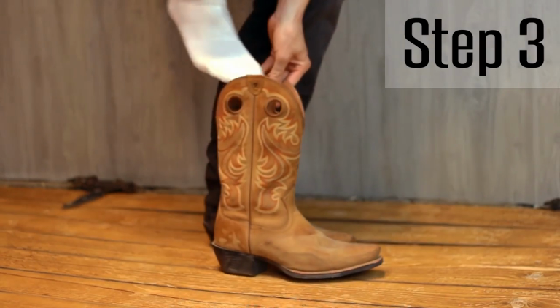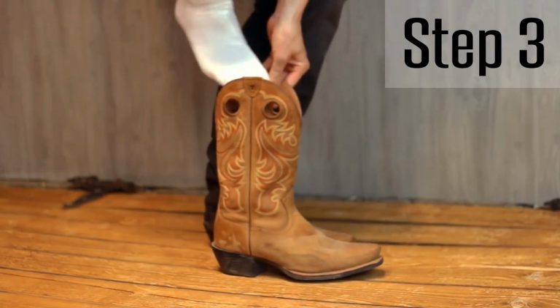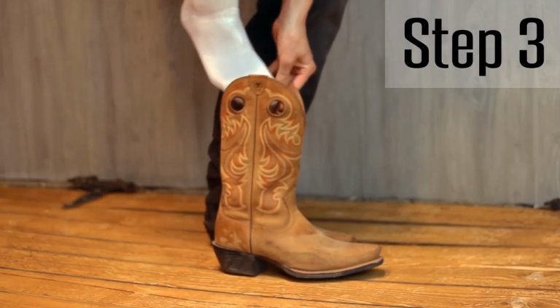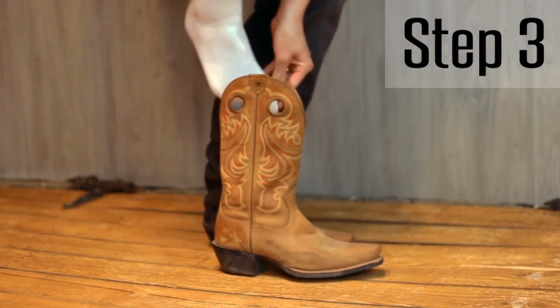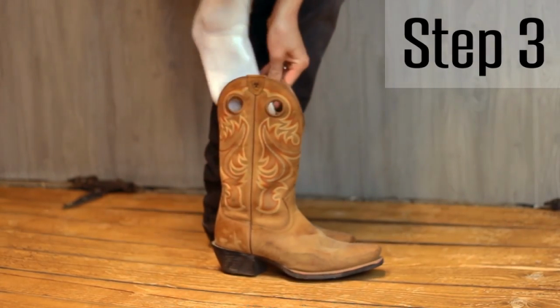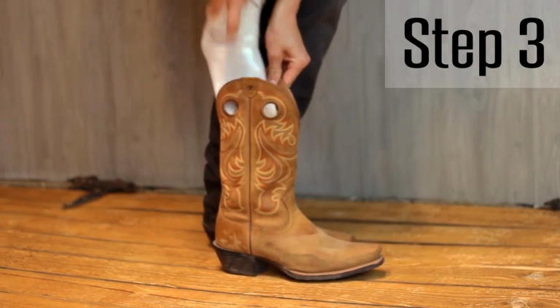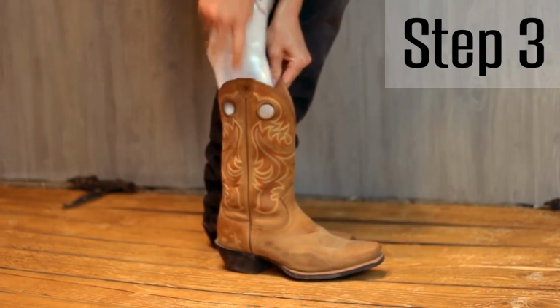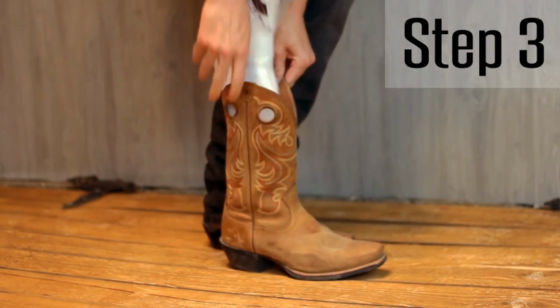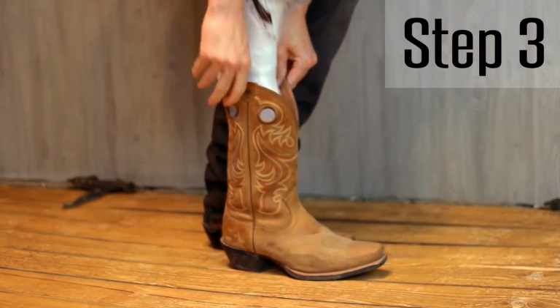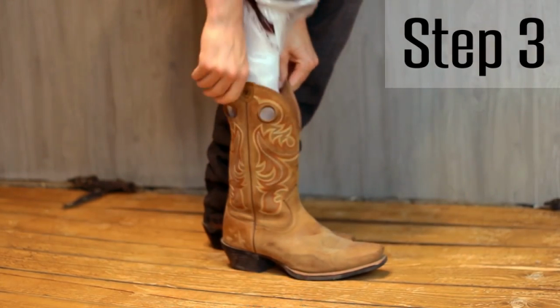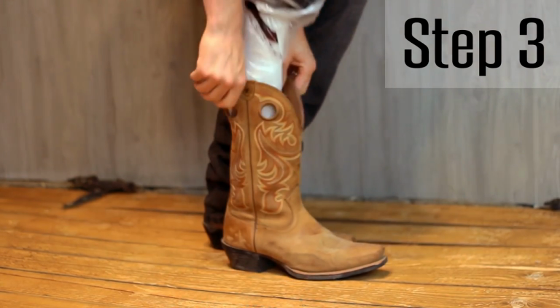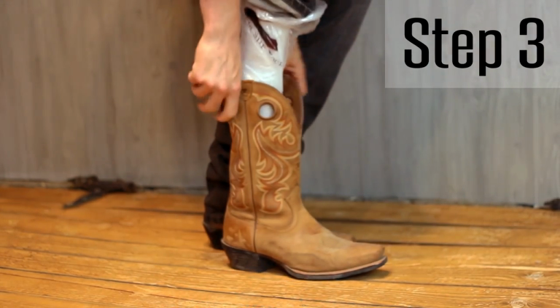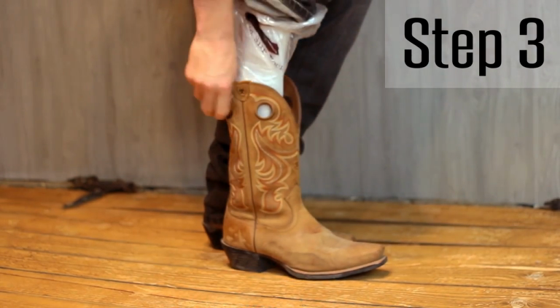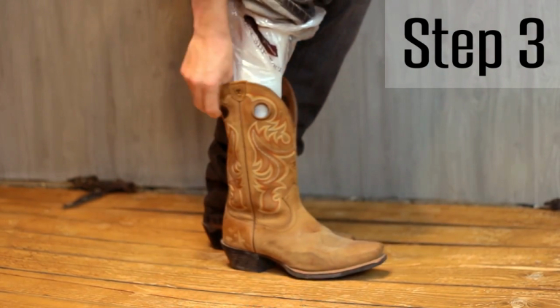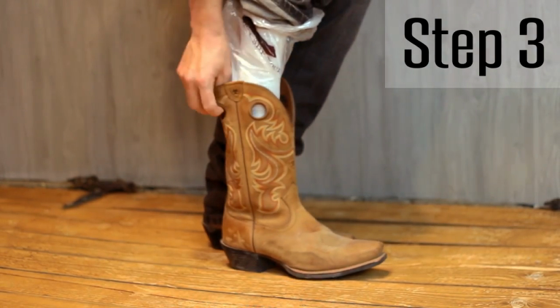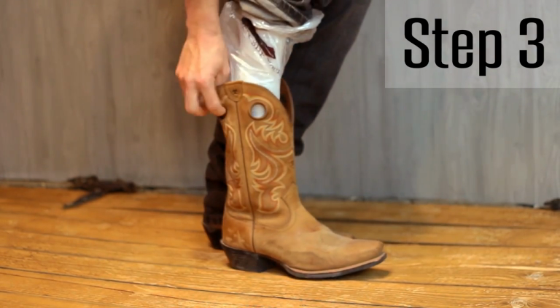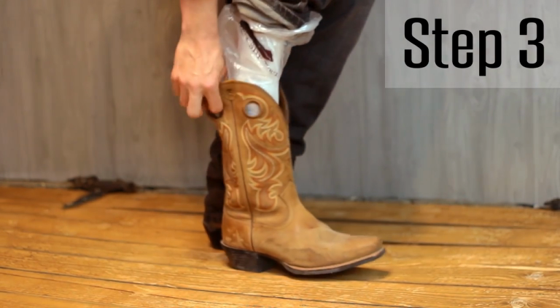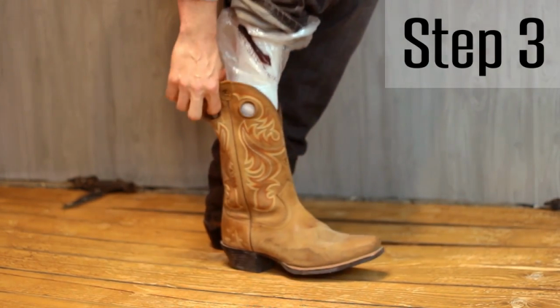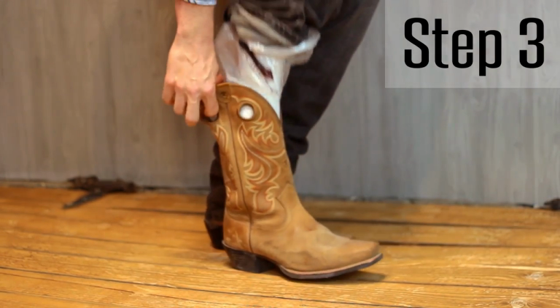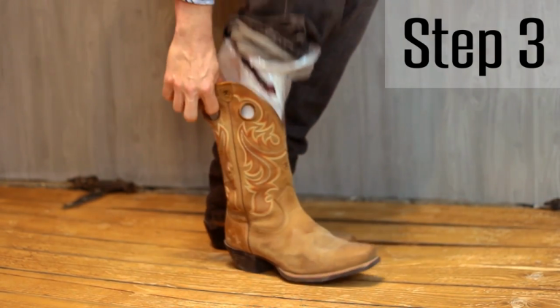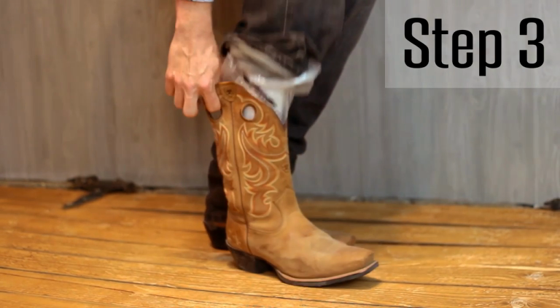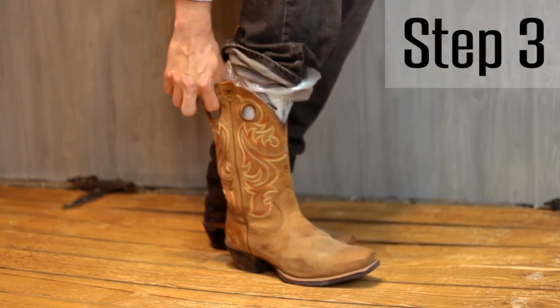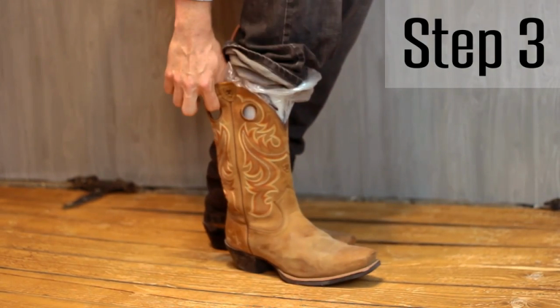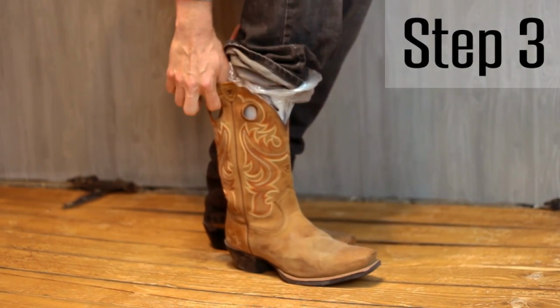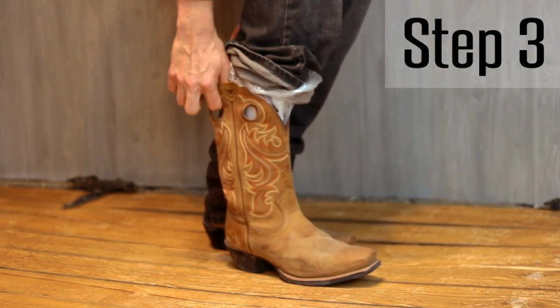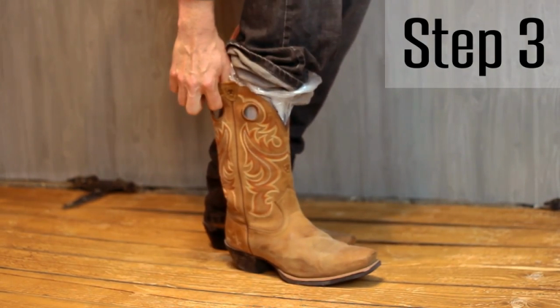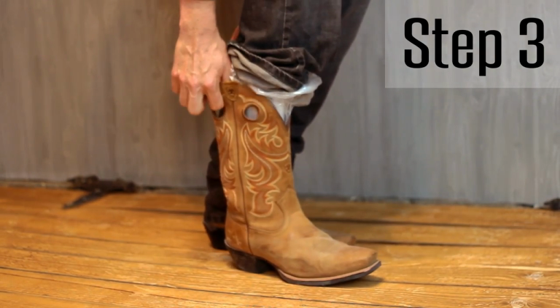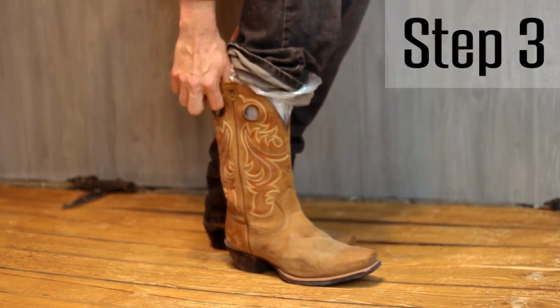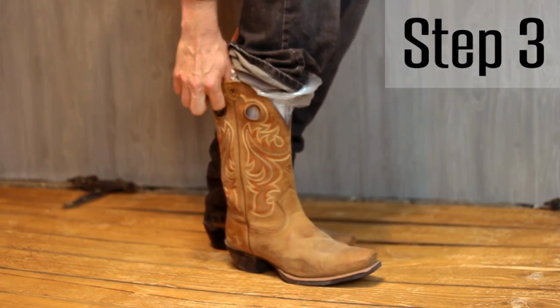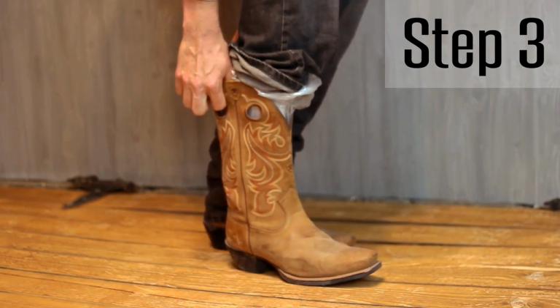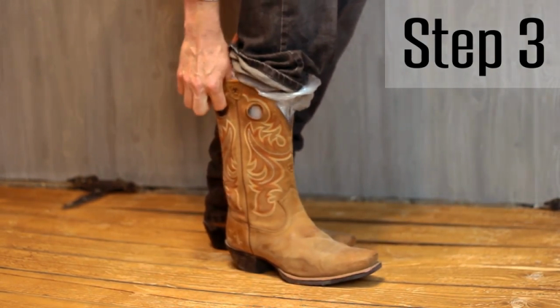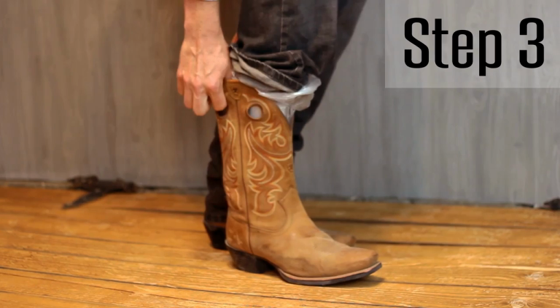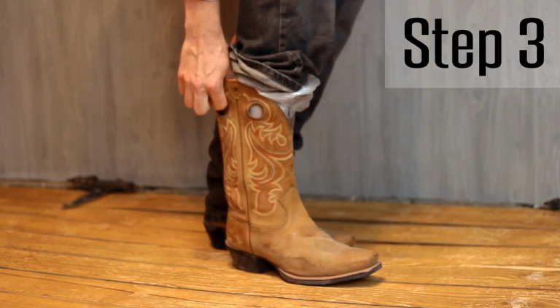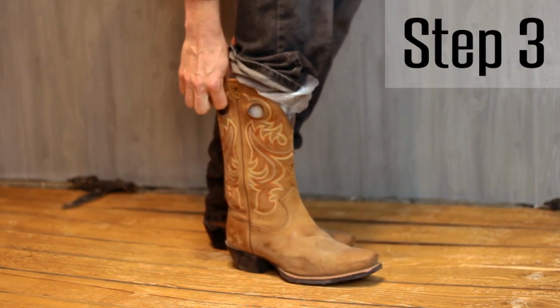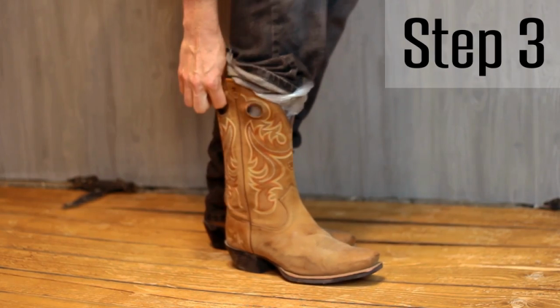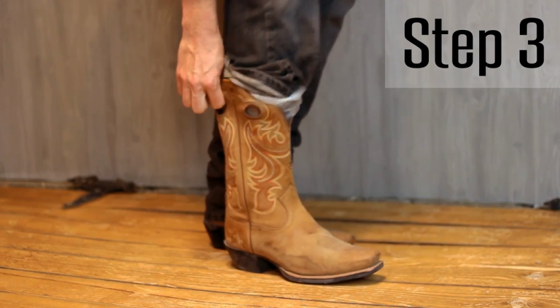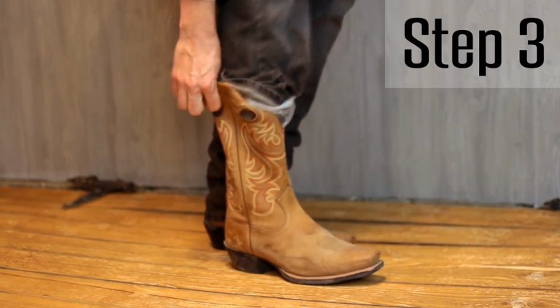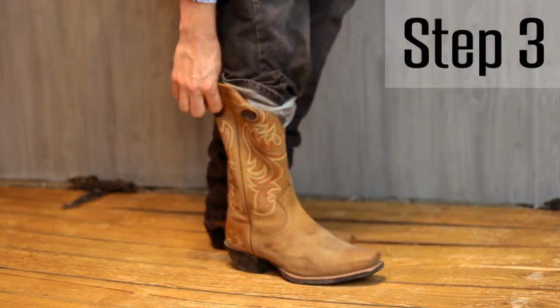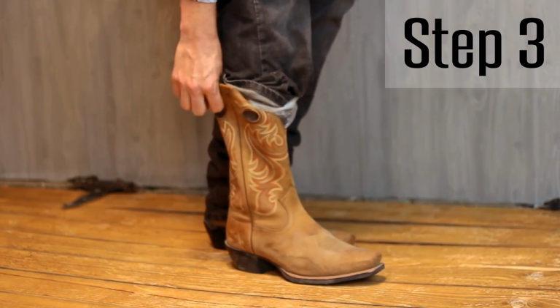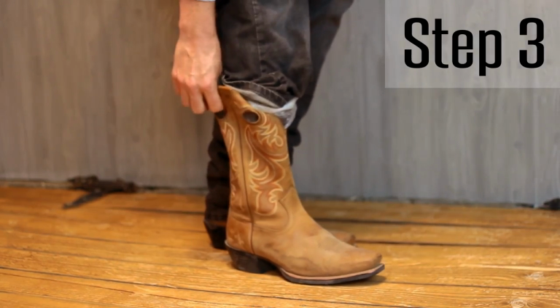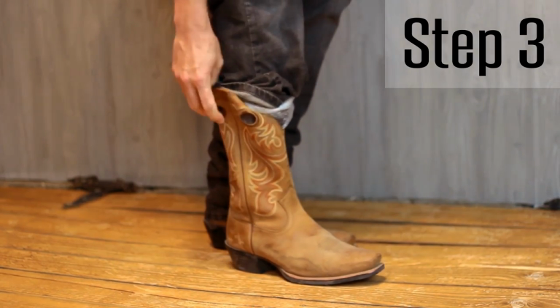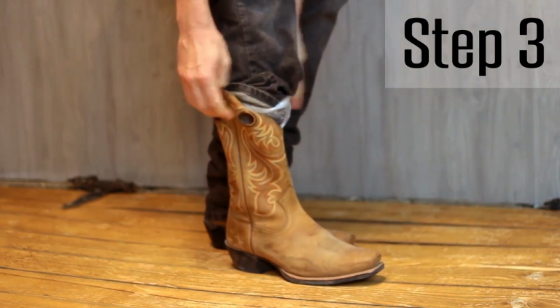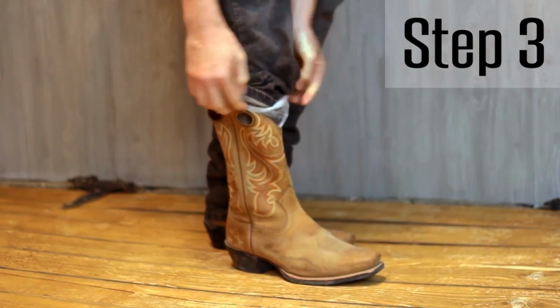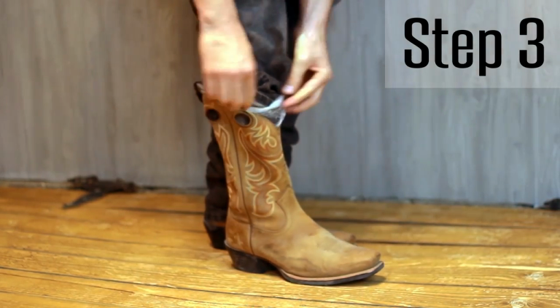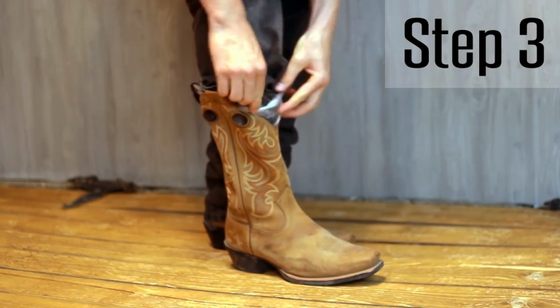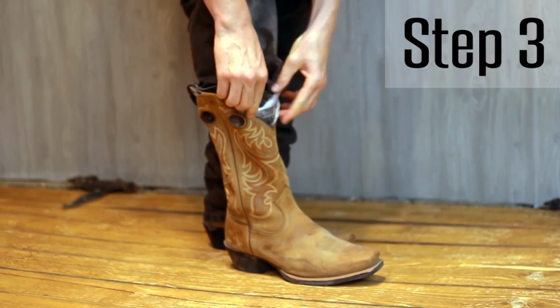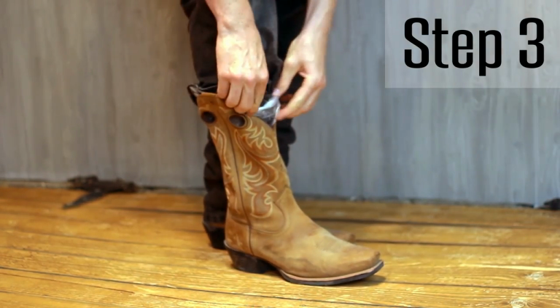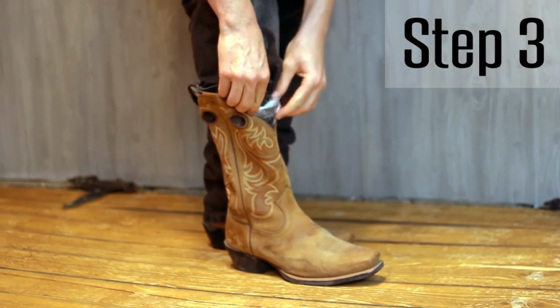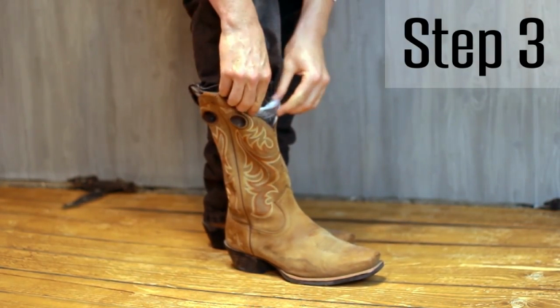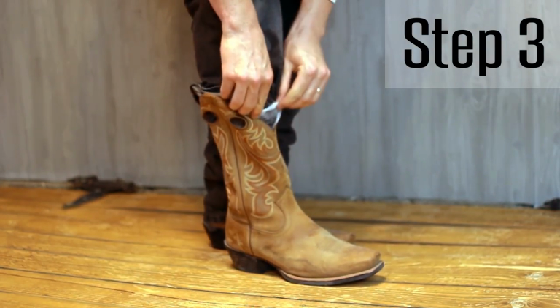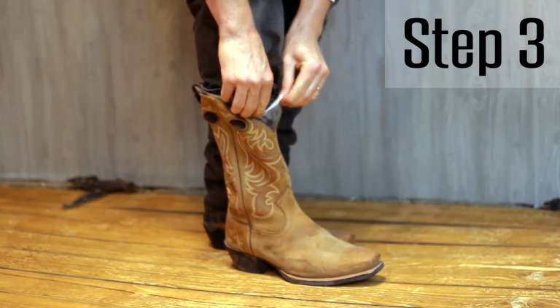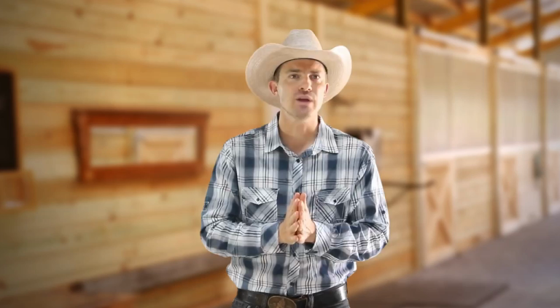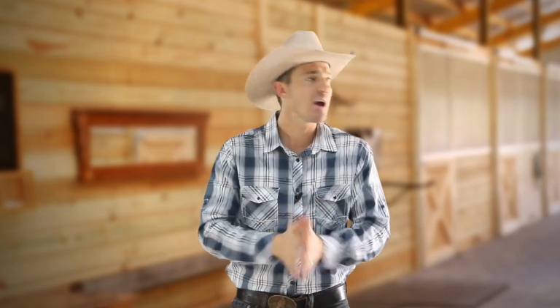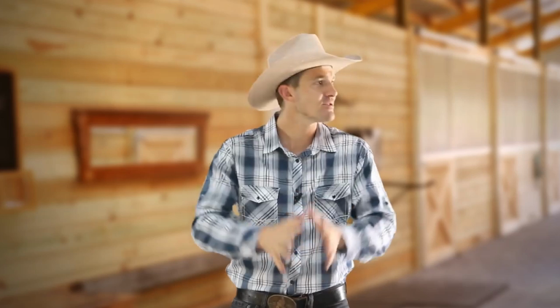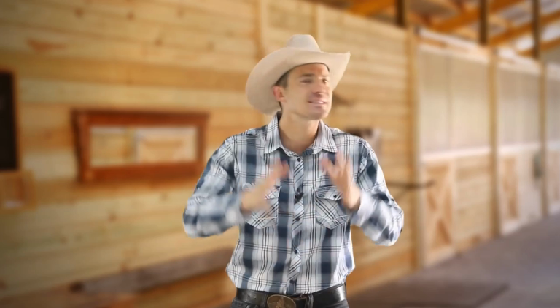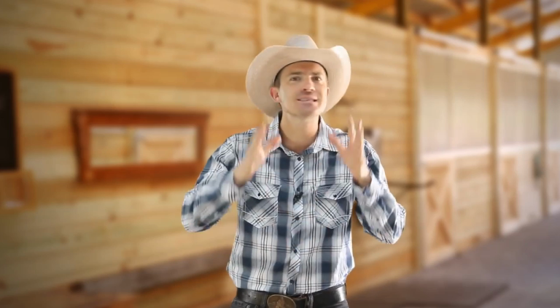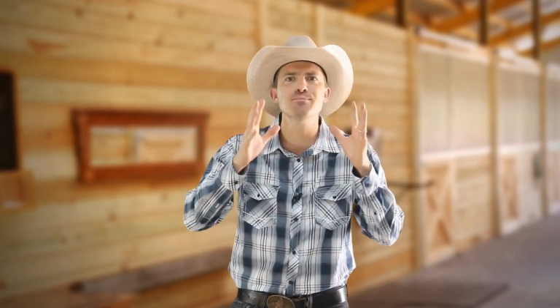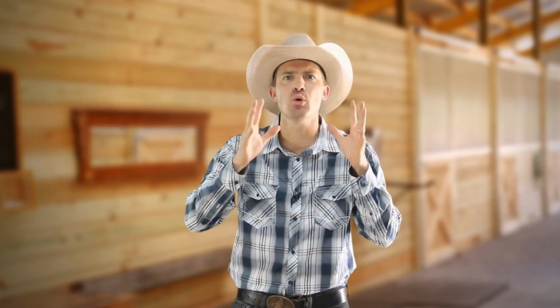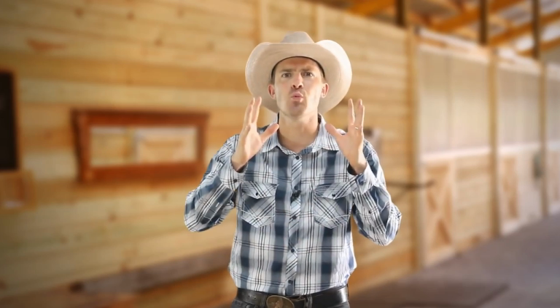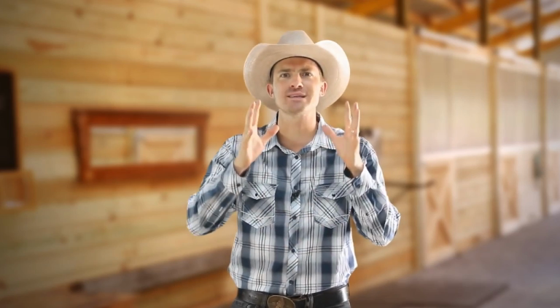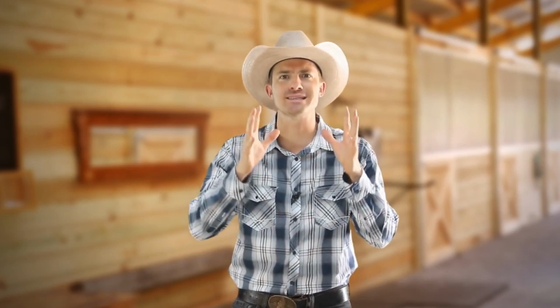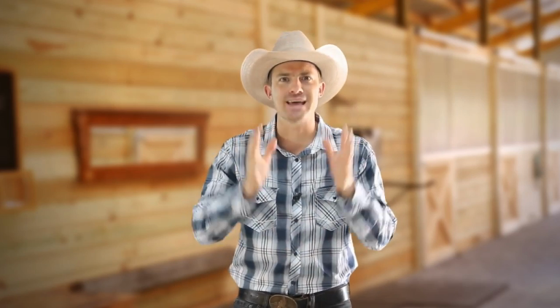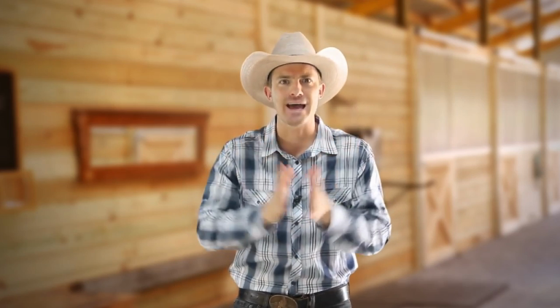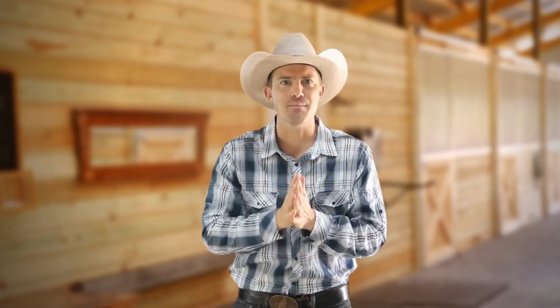Step number three: slide your feet into the boot, apply a little bit of downward pressure on your heel, and boom — slides right into the boot. How simple was that?